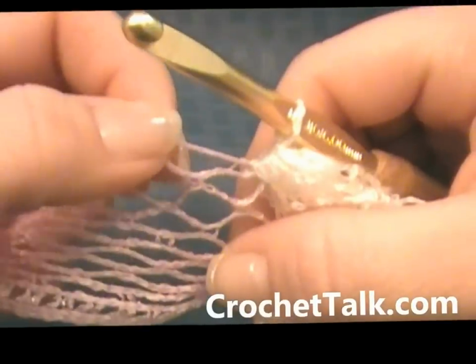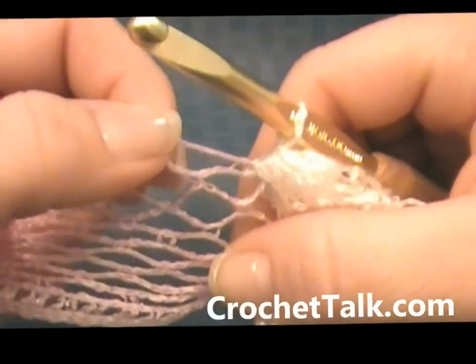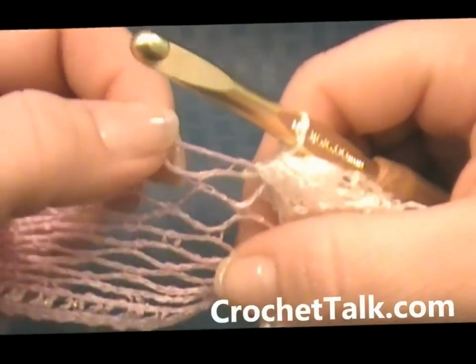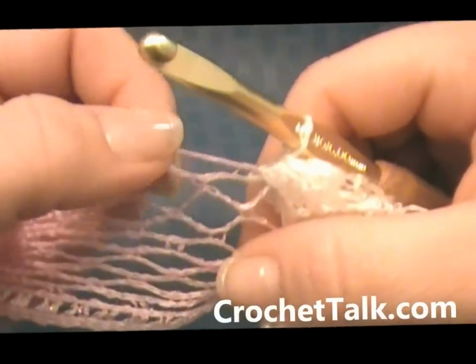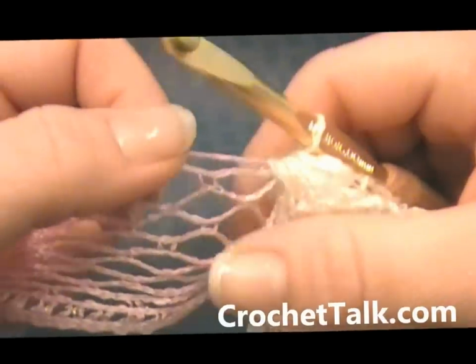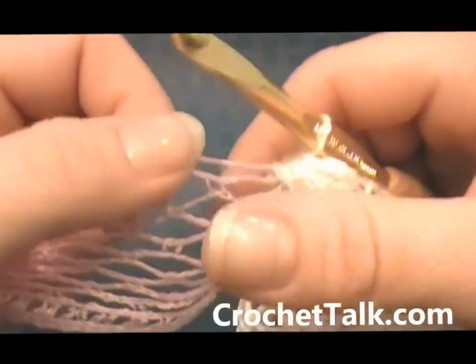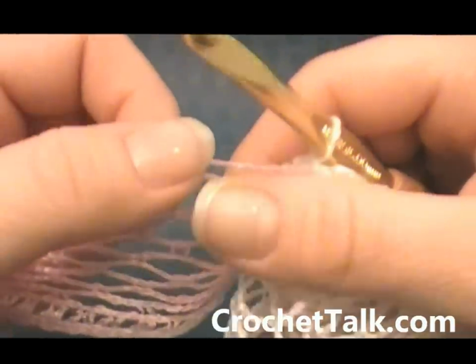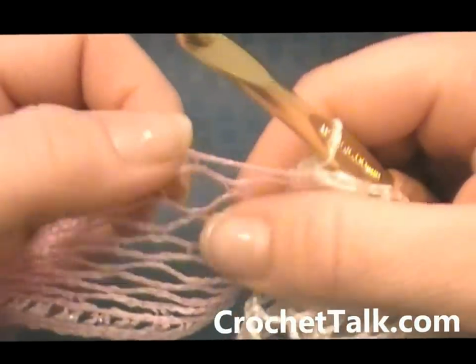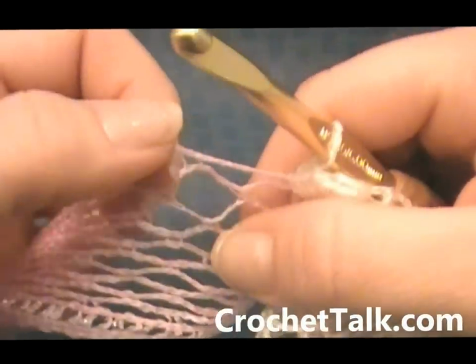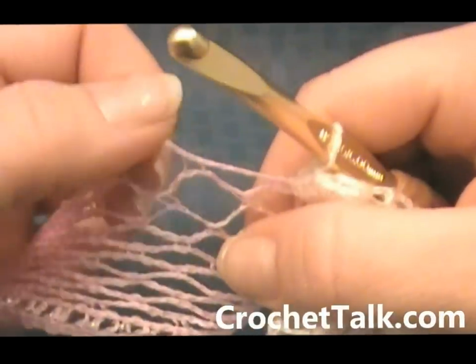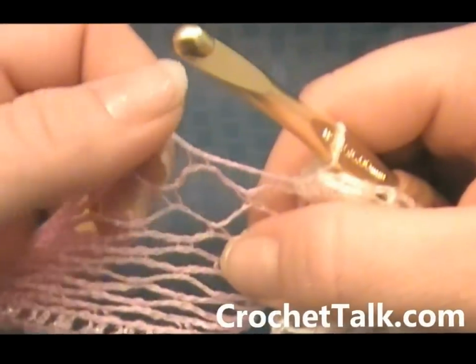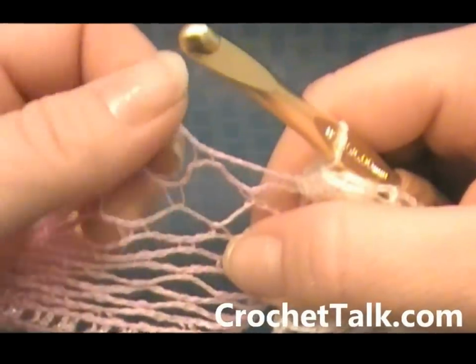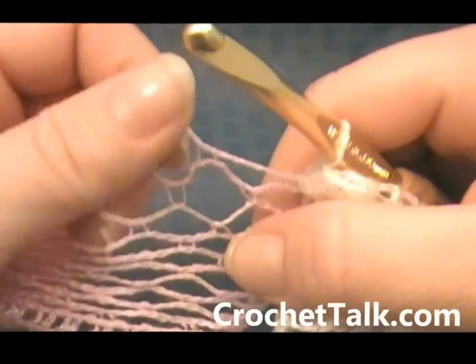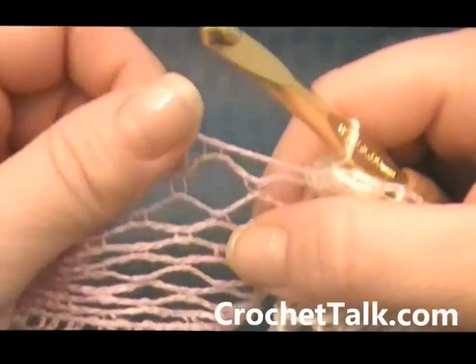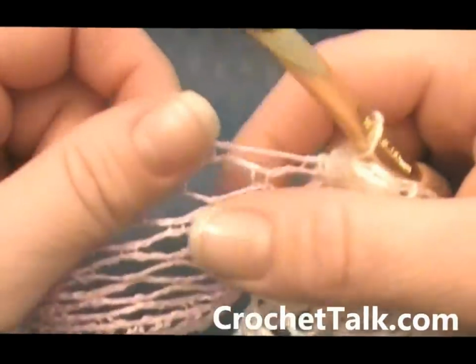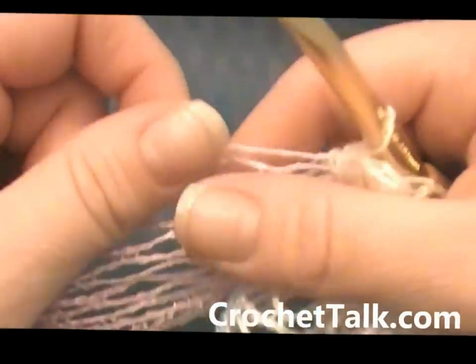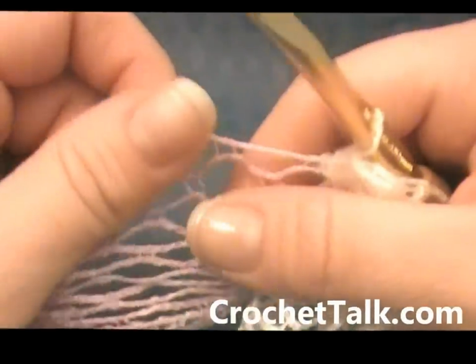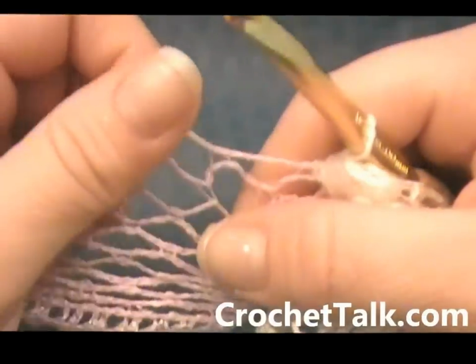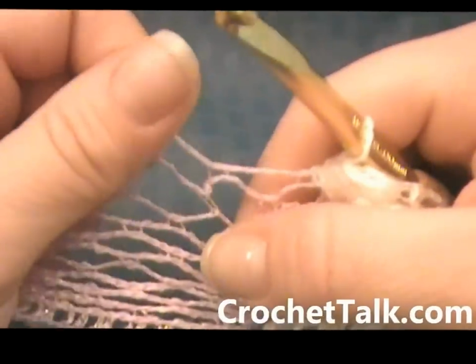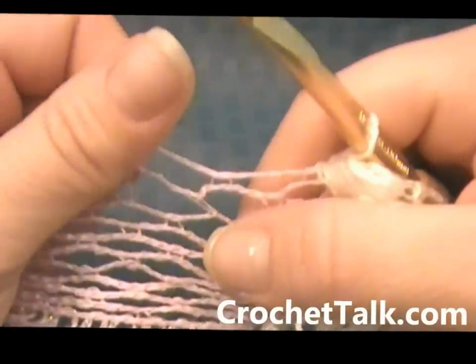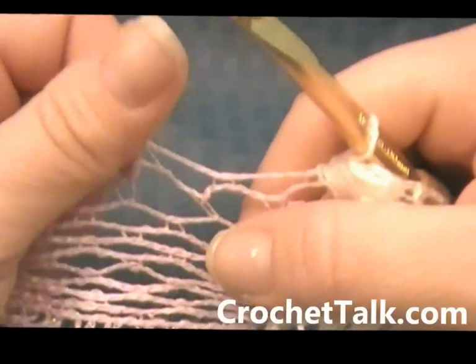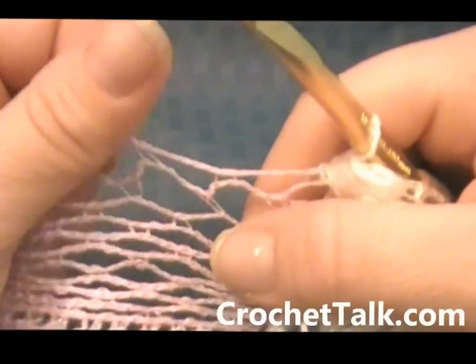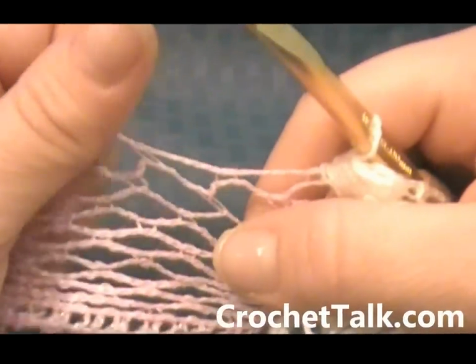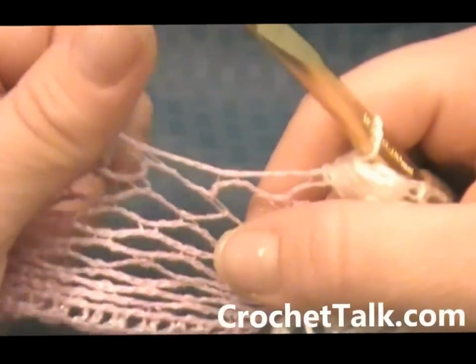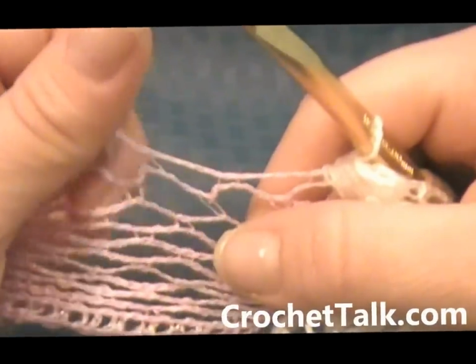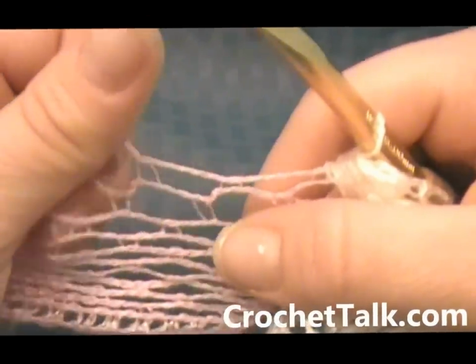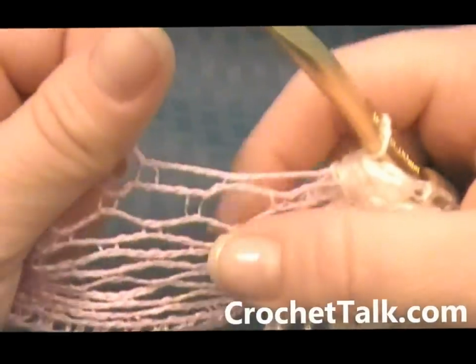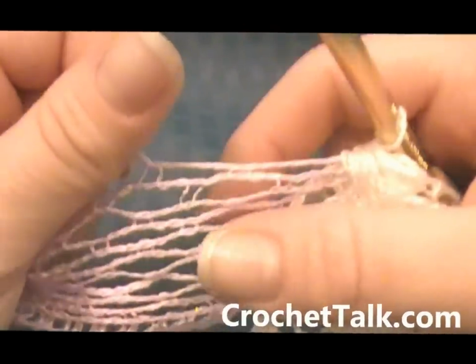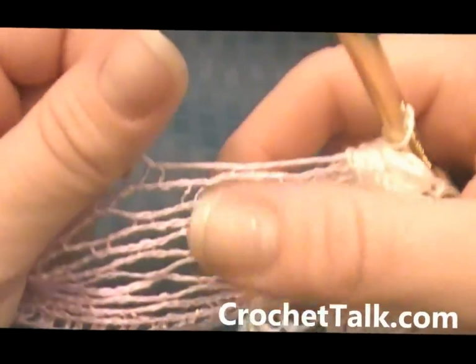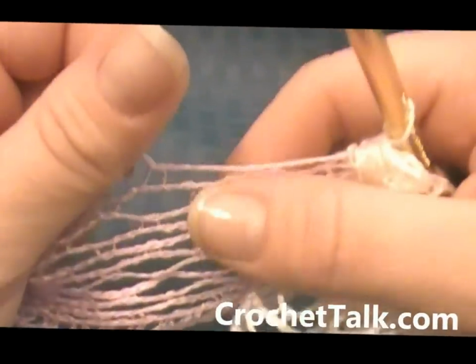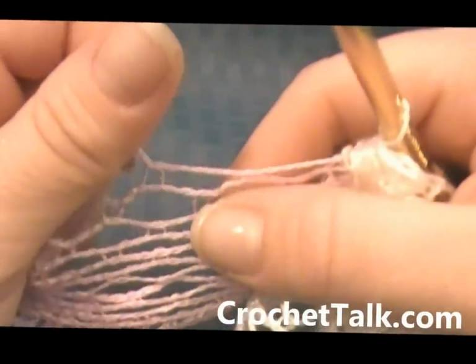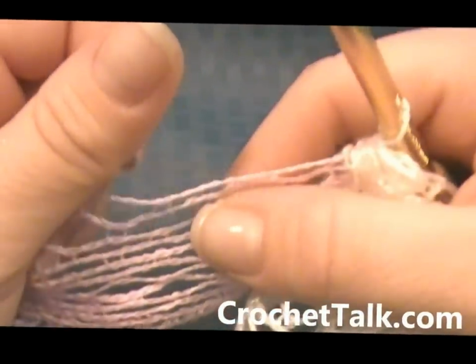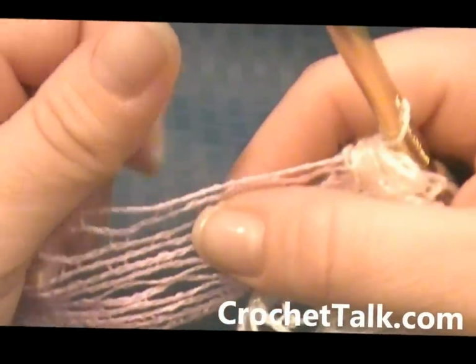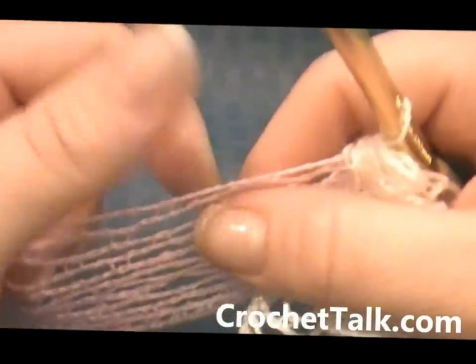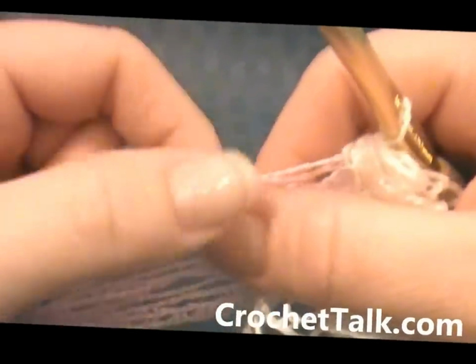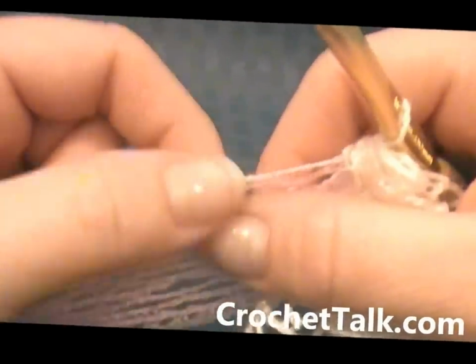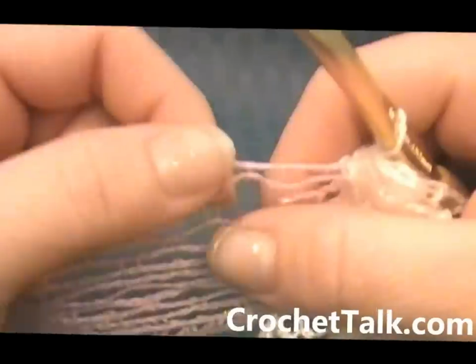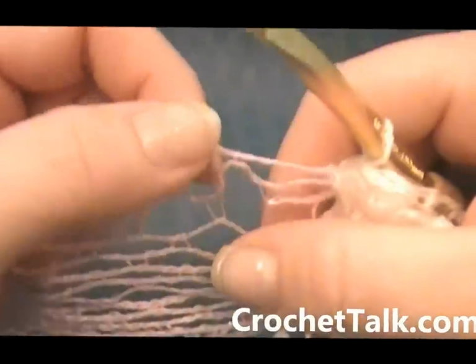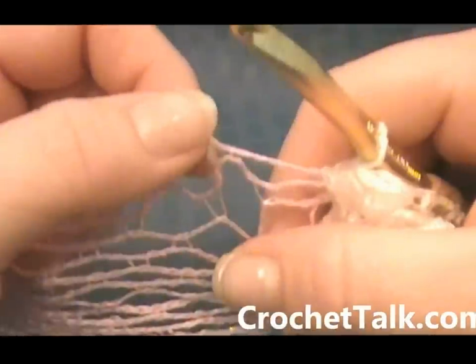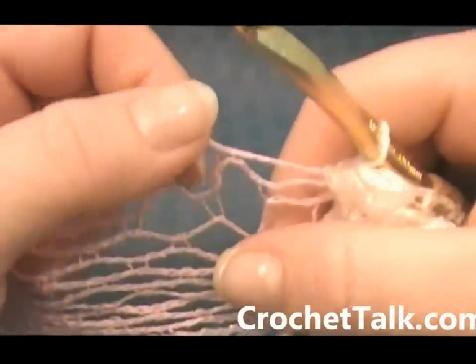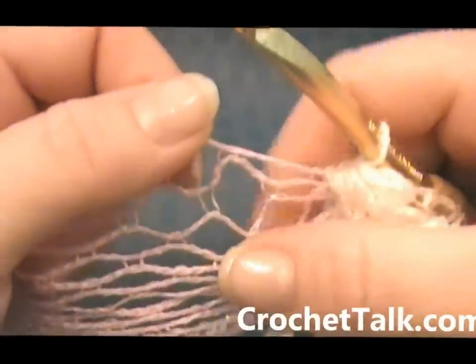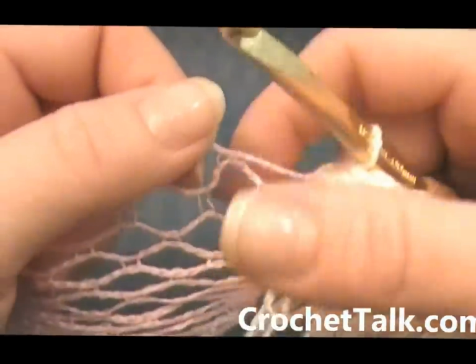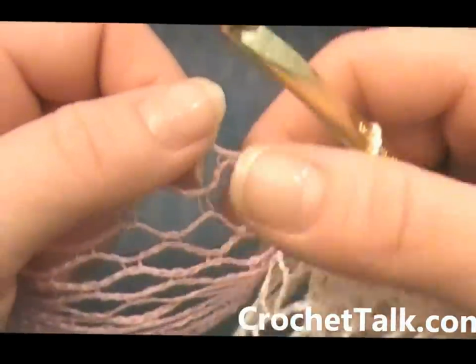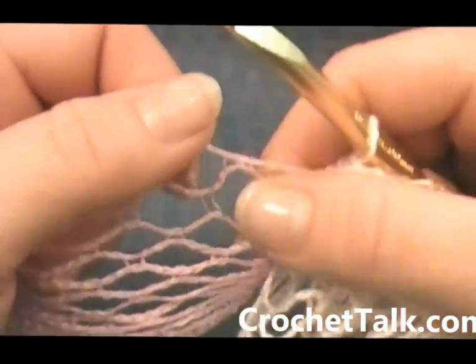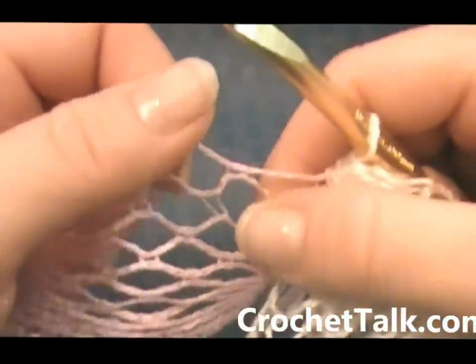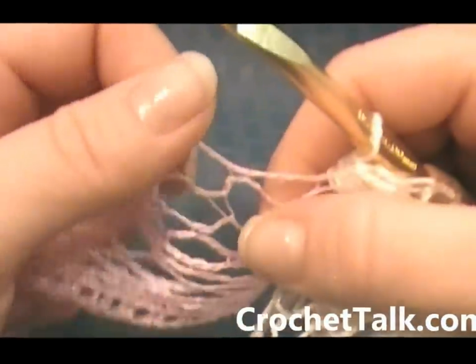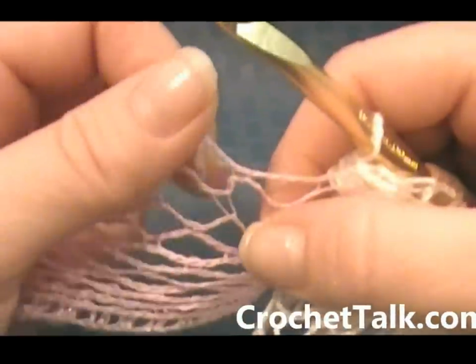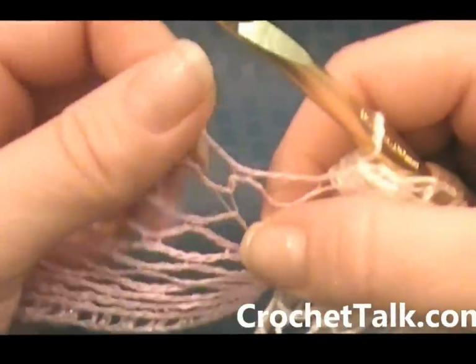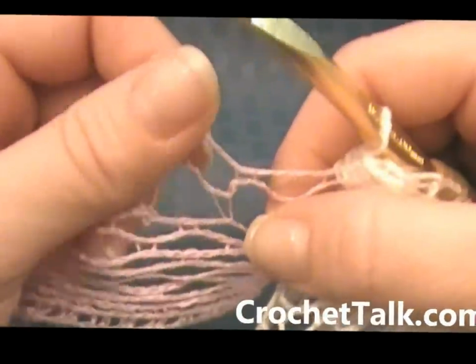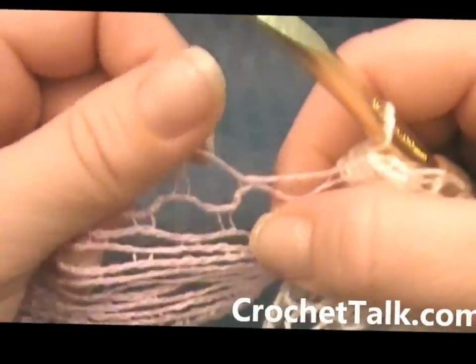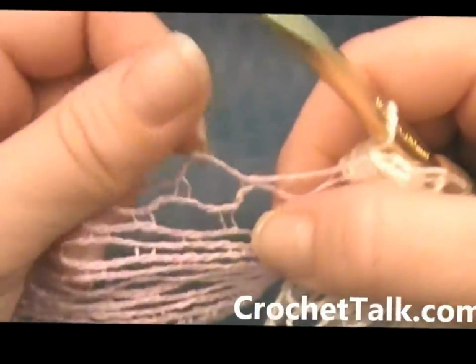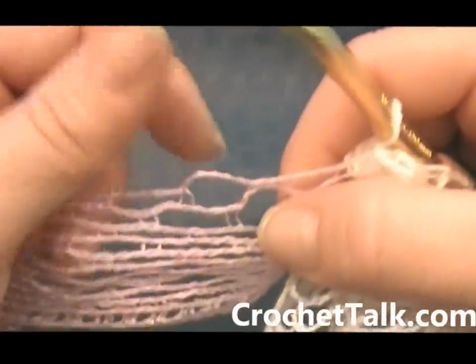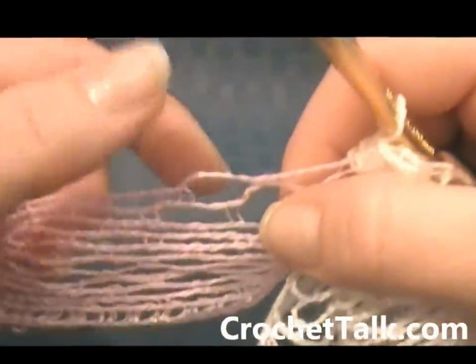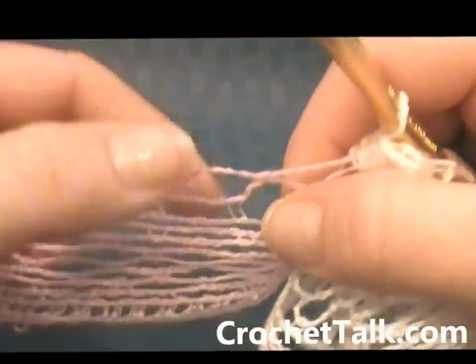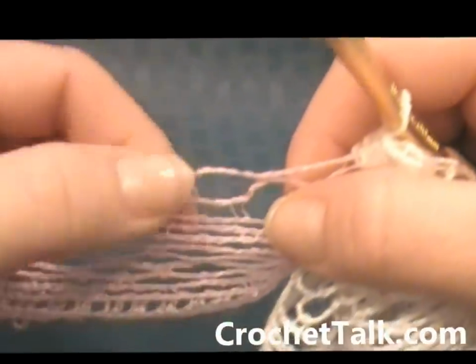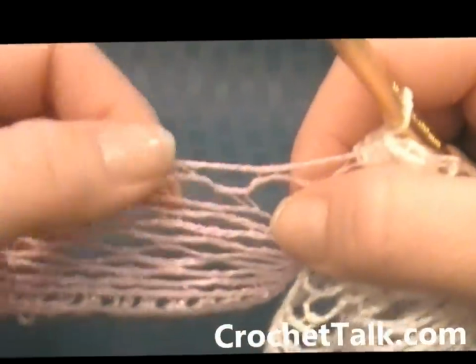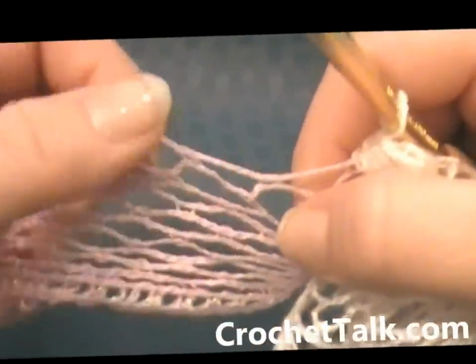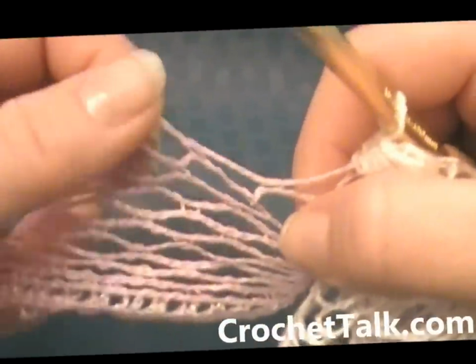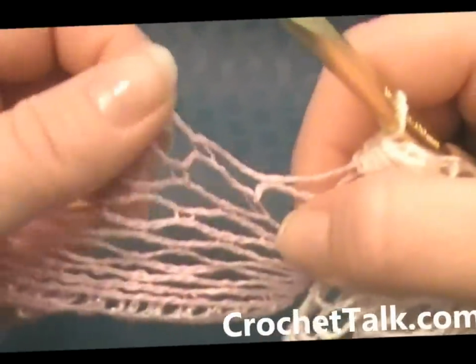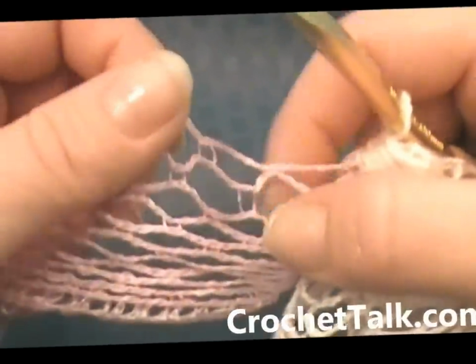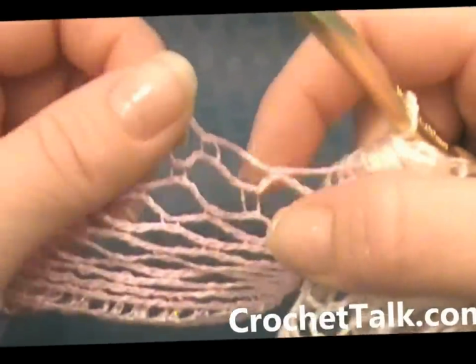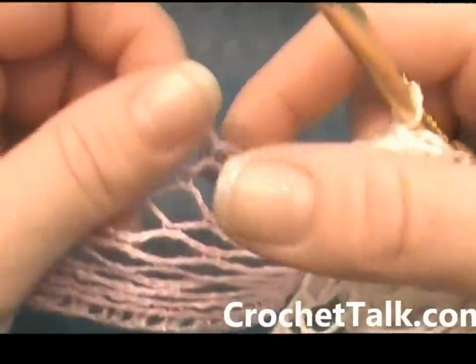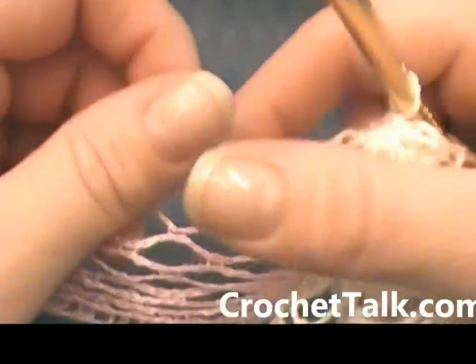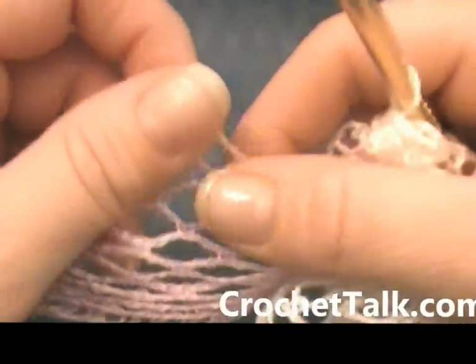This is very simple. It's a quick project — great Christmas gifts or gifts for any time of the year, for spring.